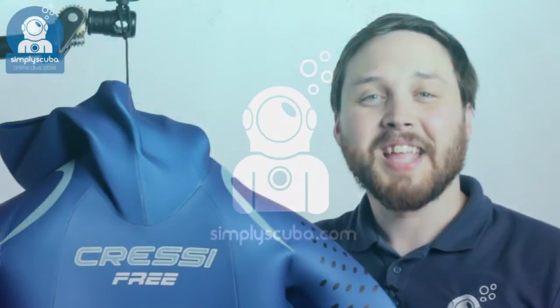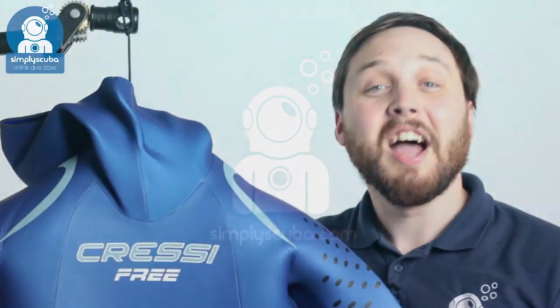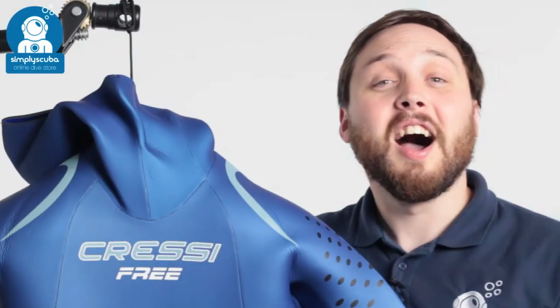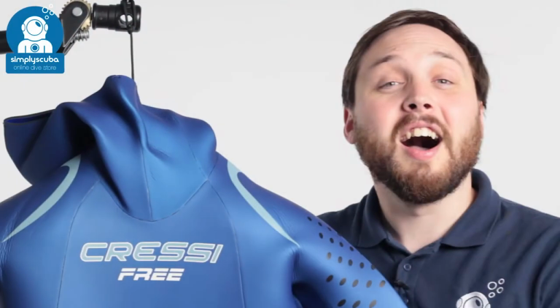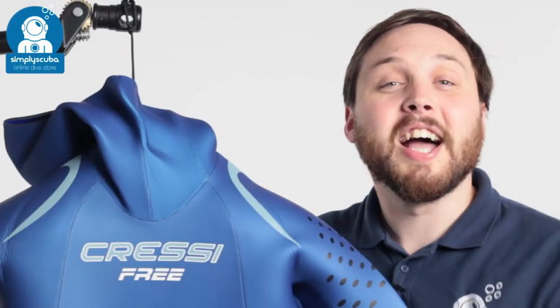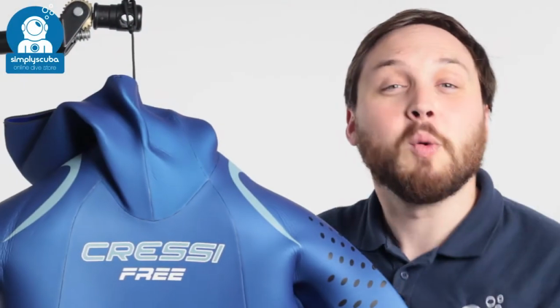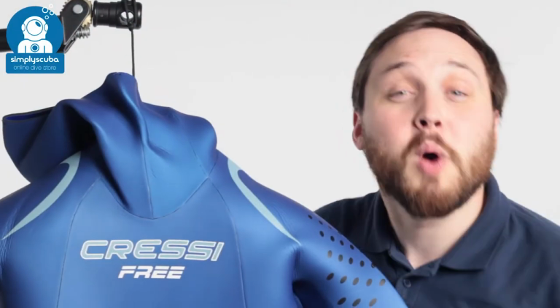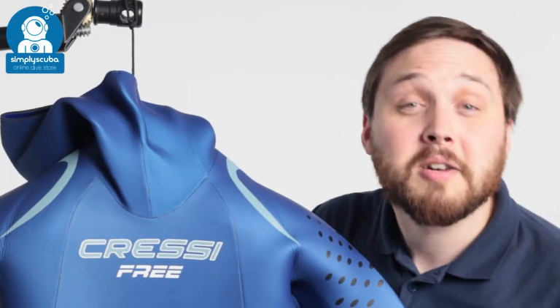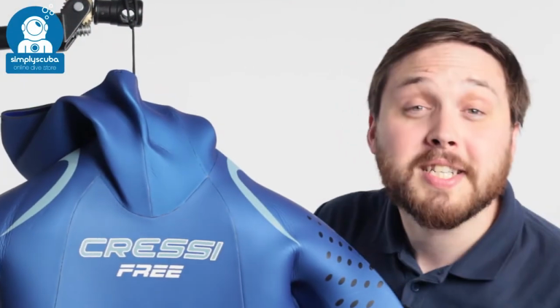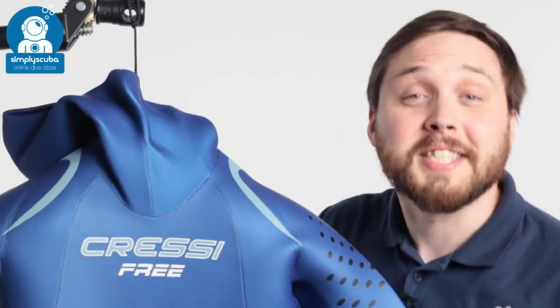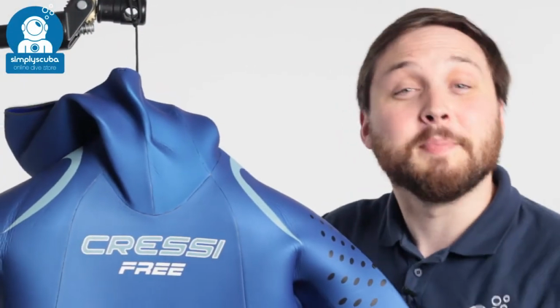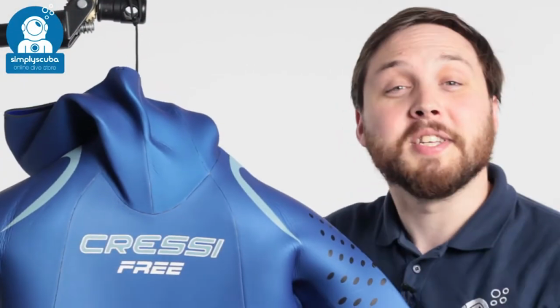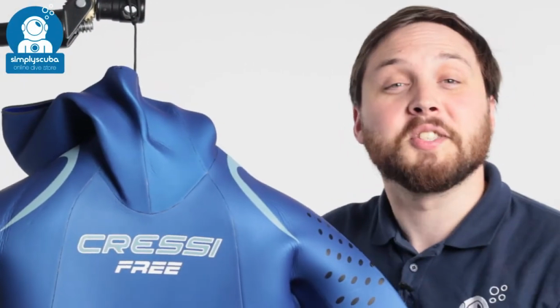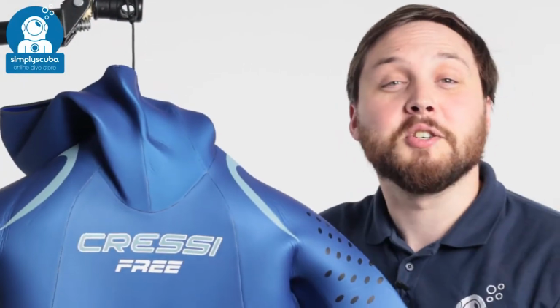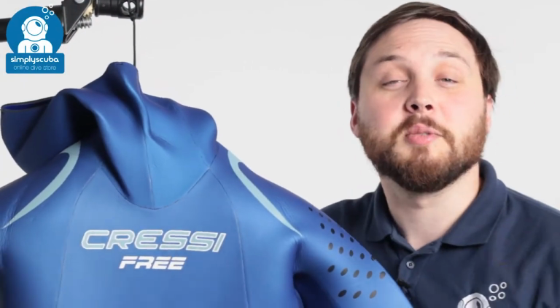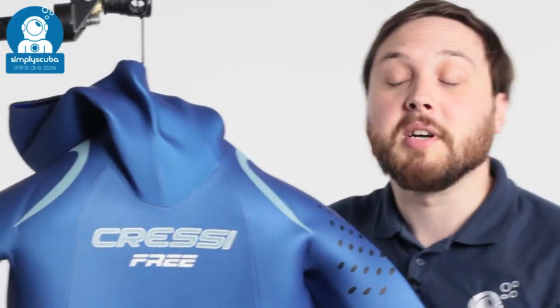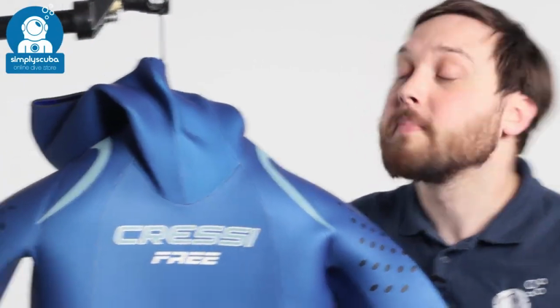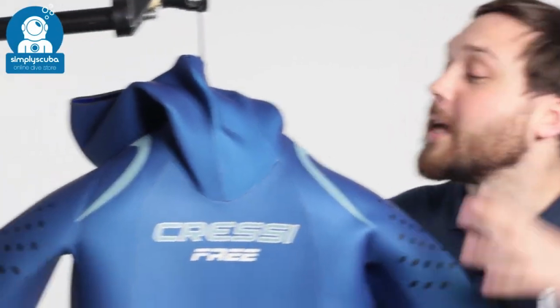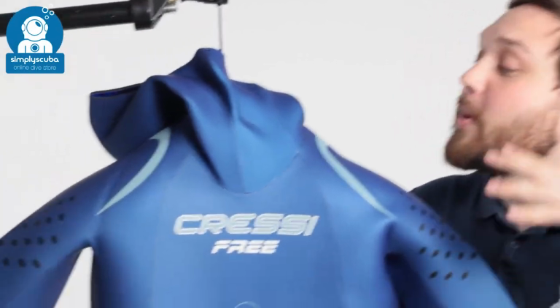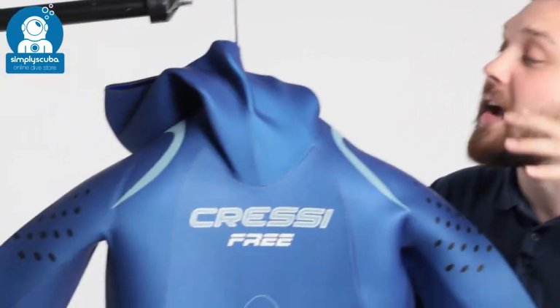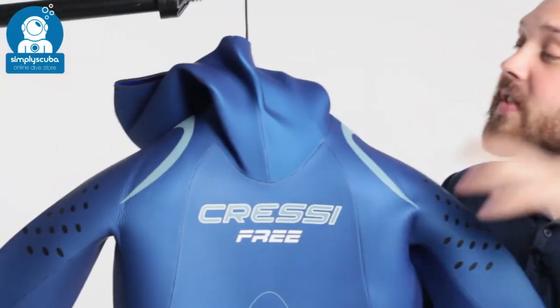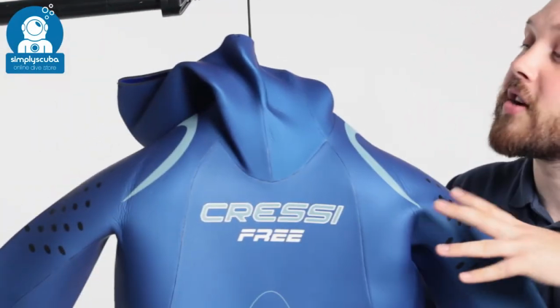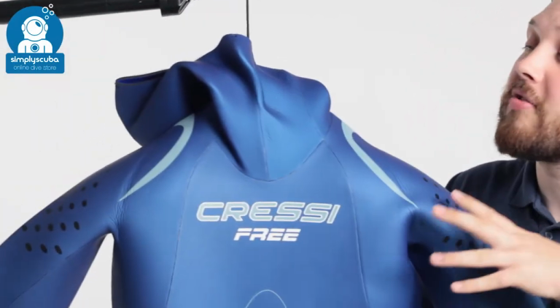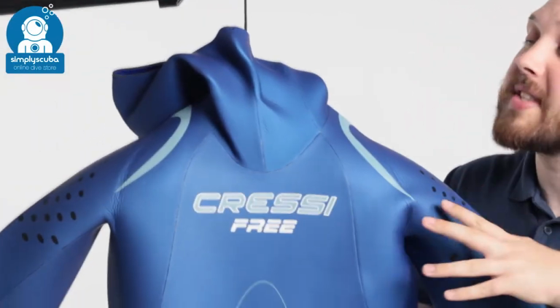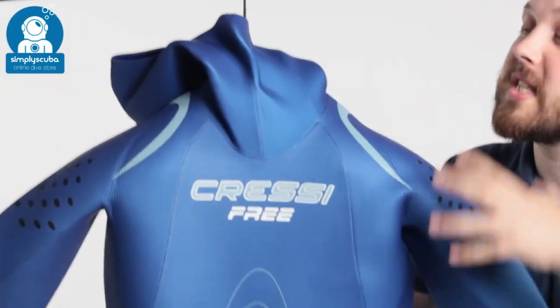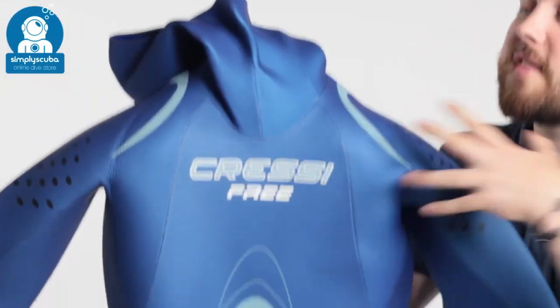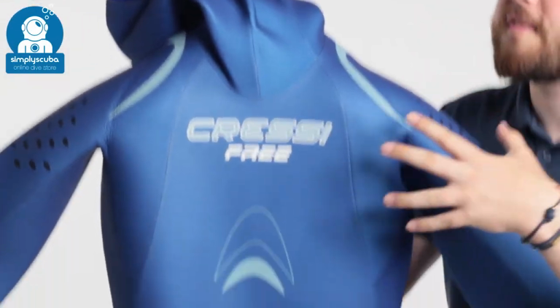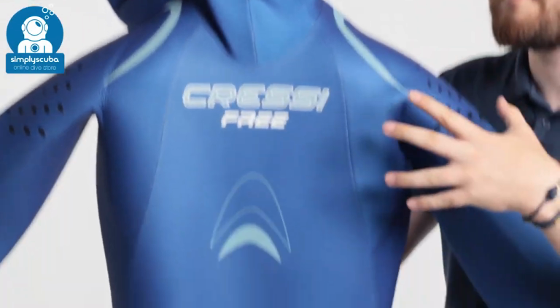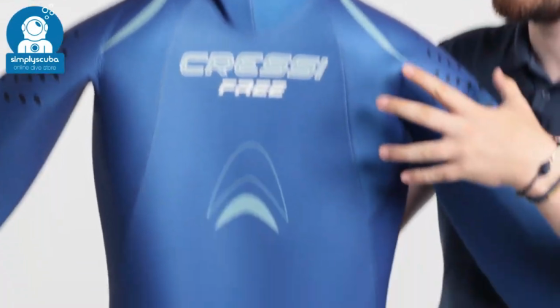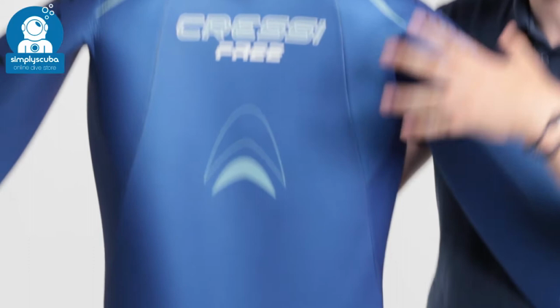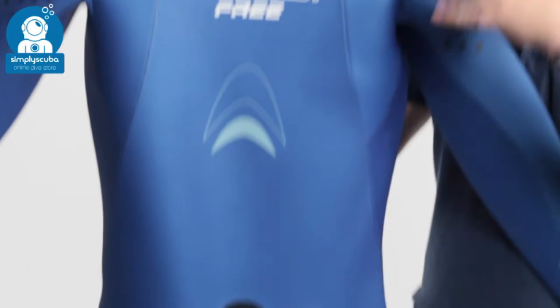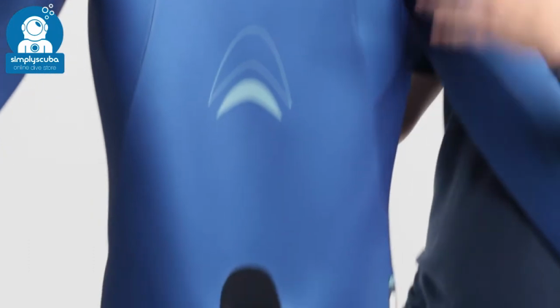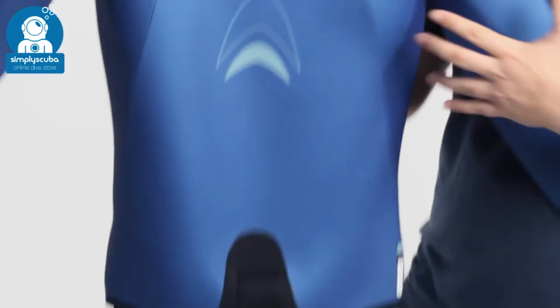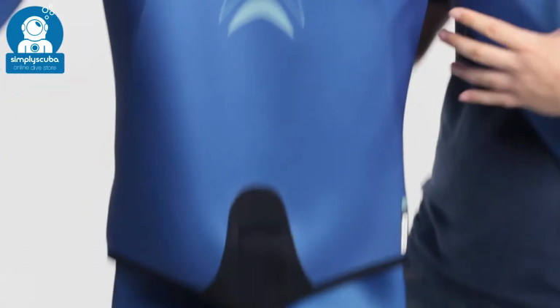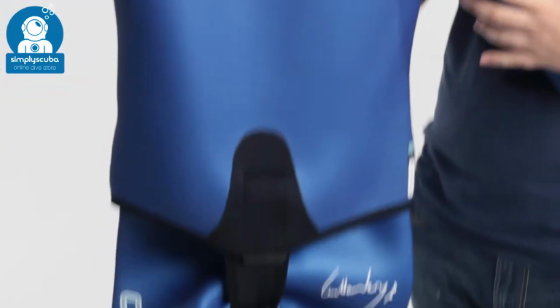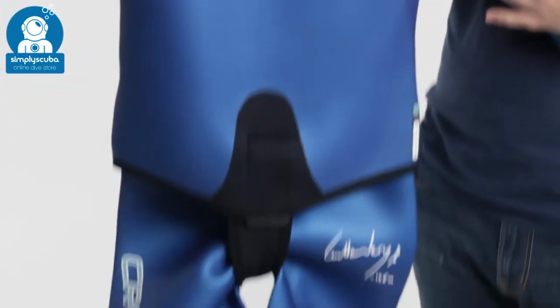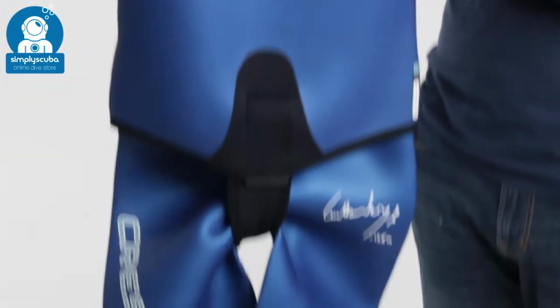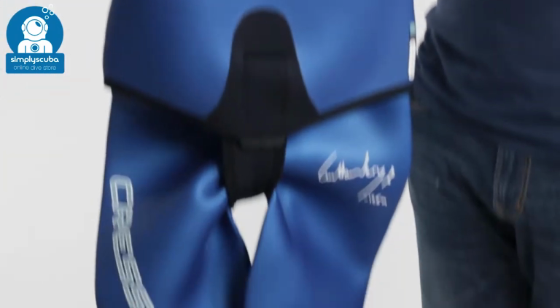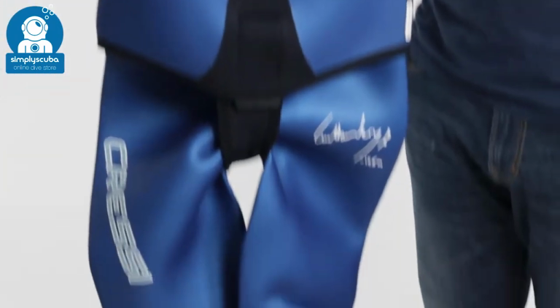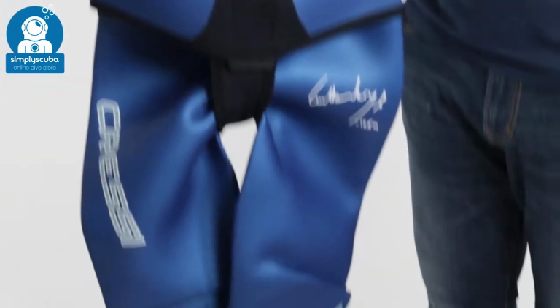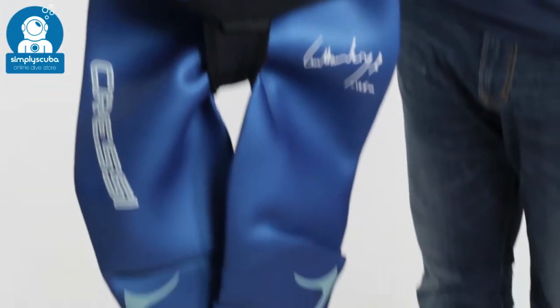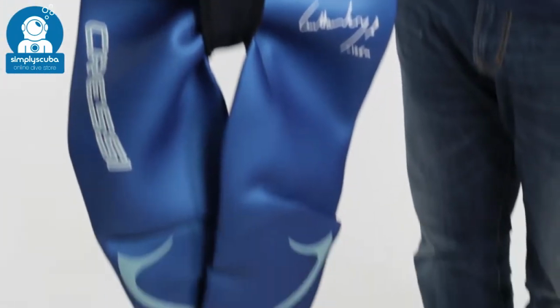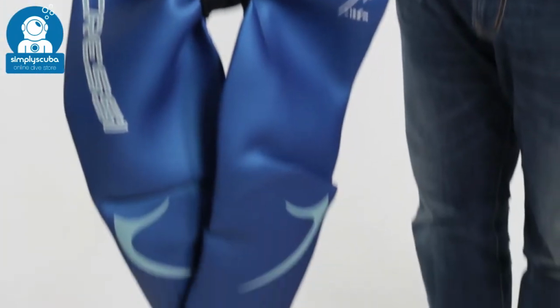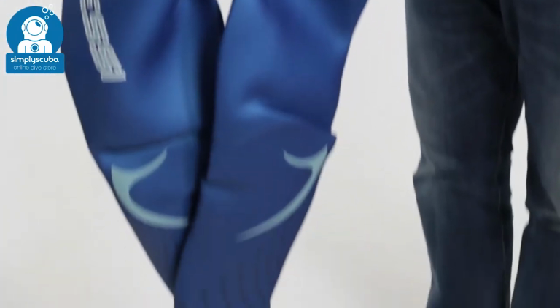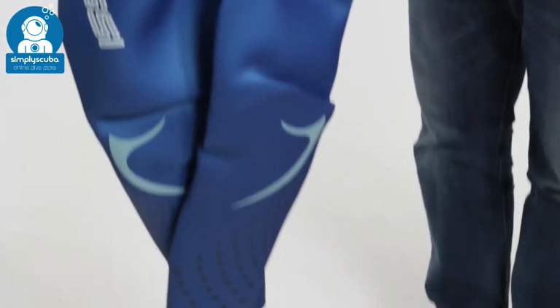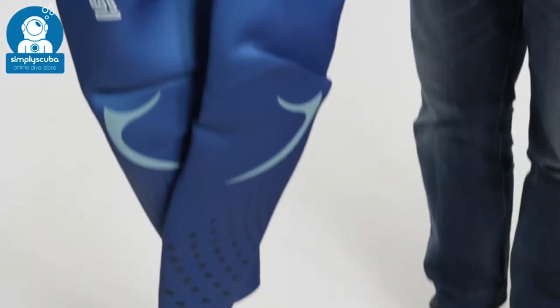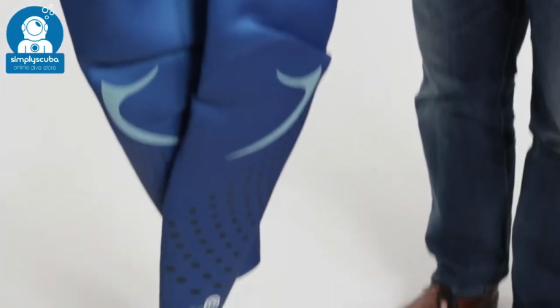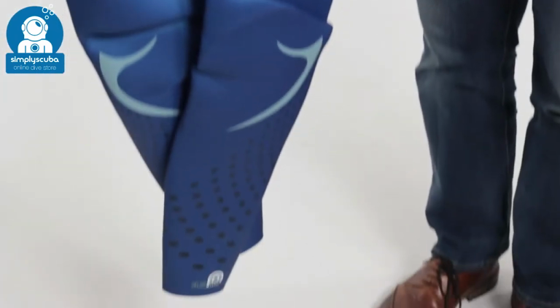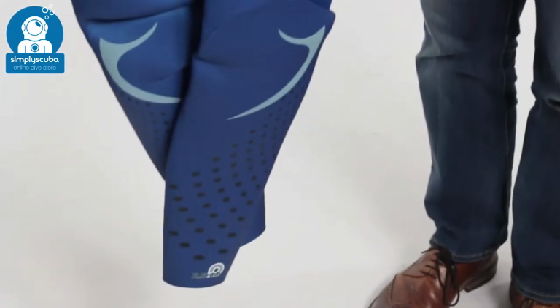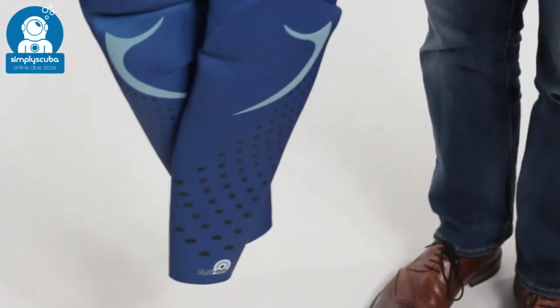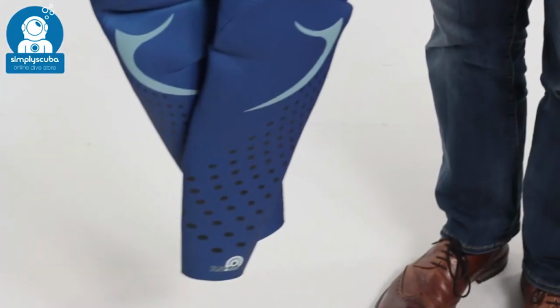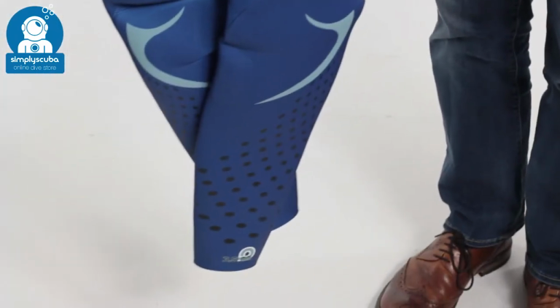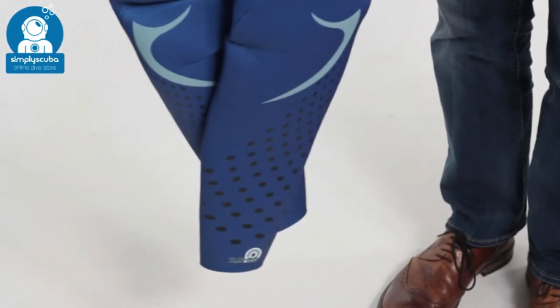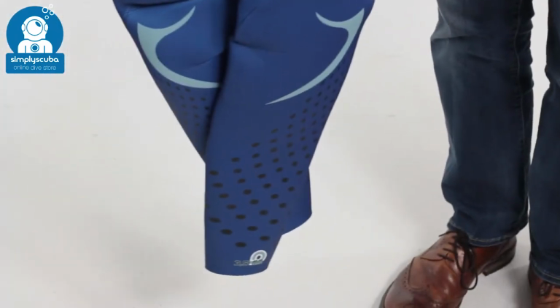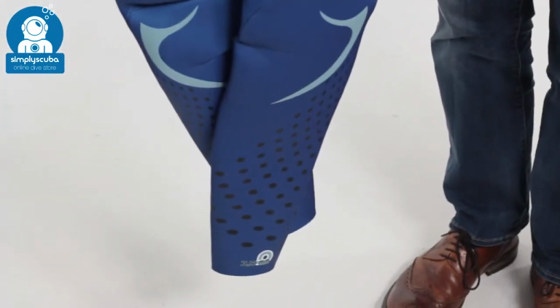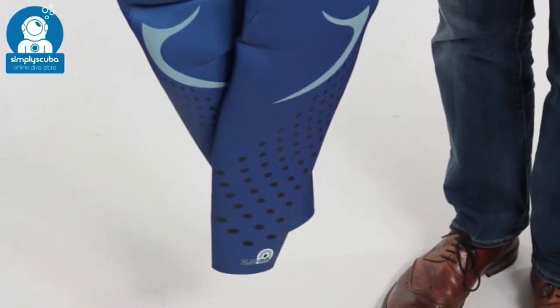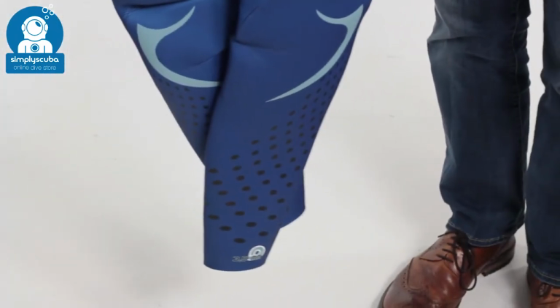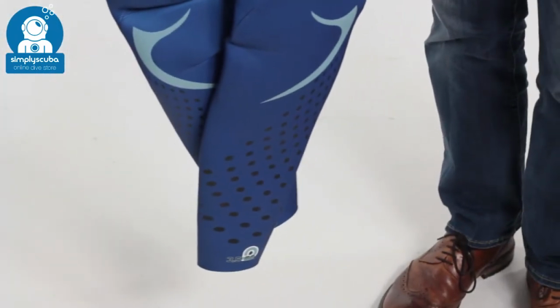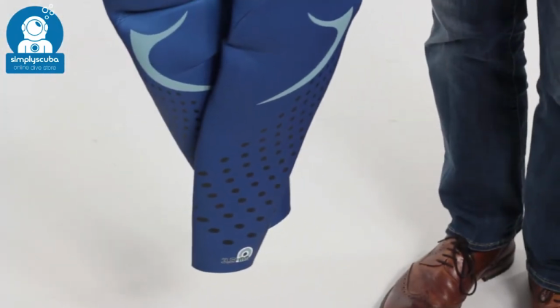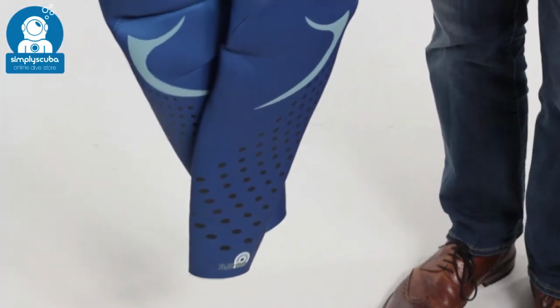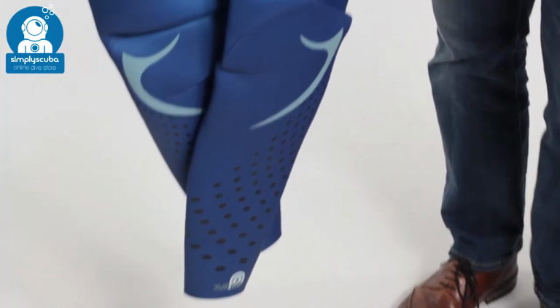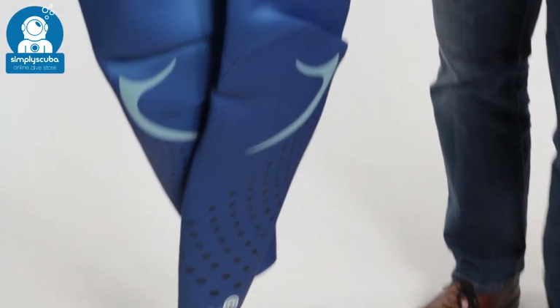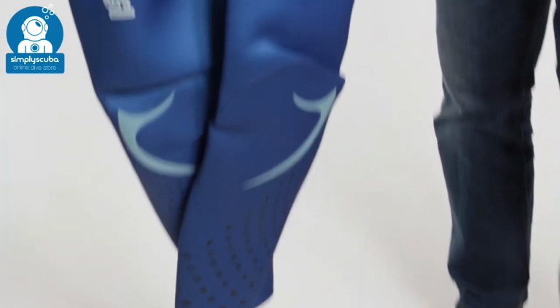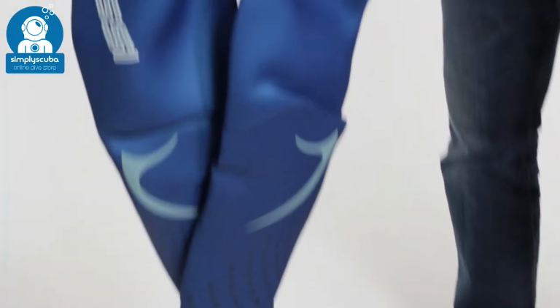Hi, welcome to Simply Scuba. Here we have the Cressi Free 3.5mm Wetsuit. This is designed for freedivers.